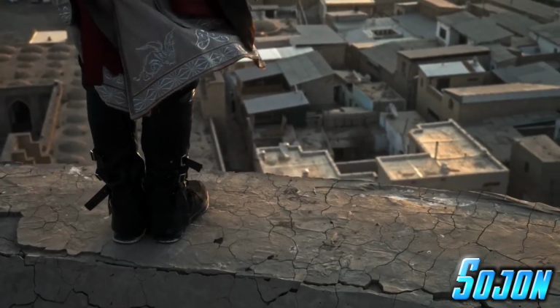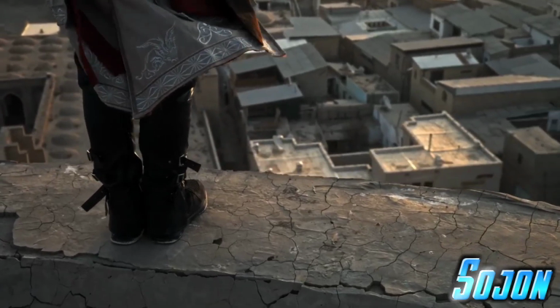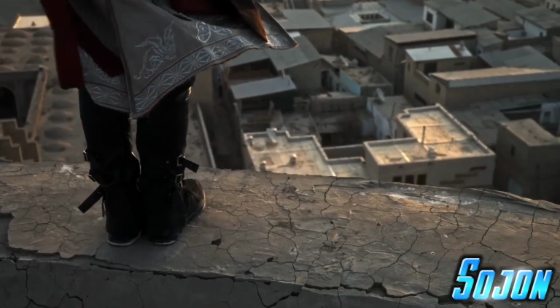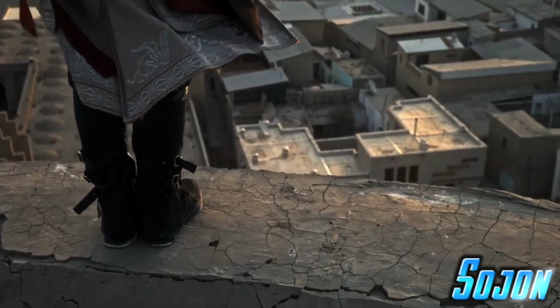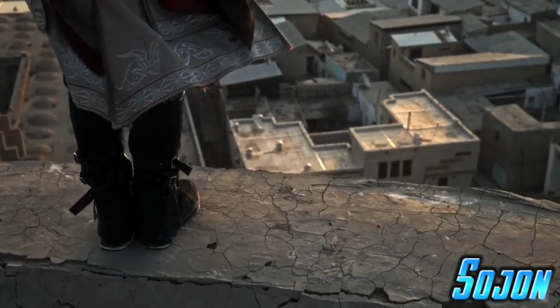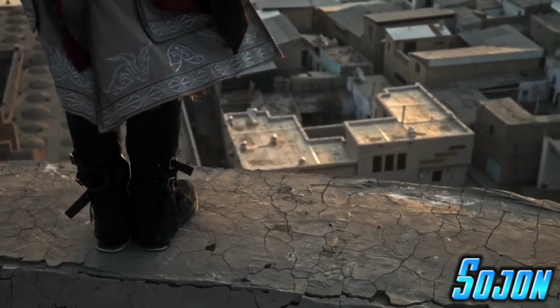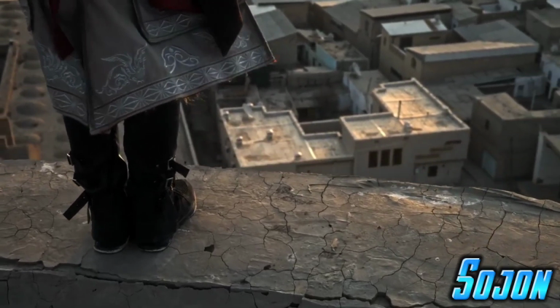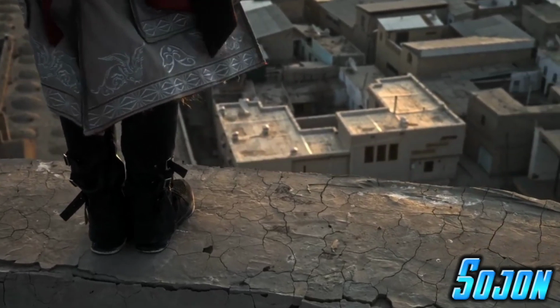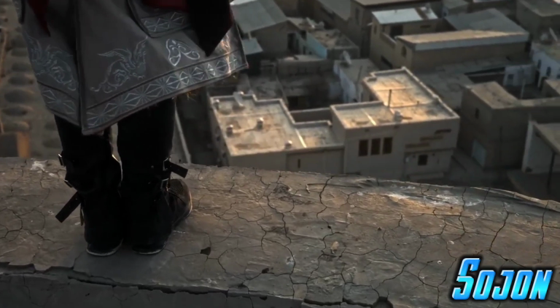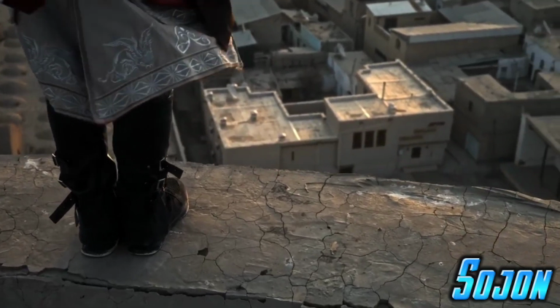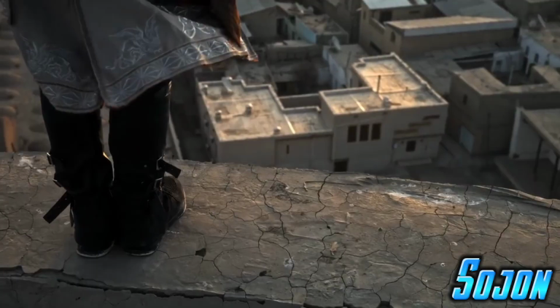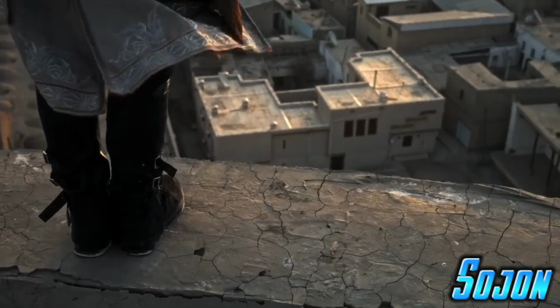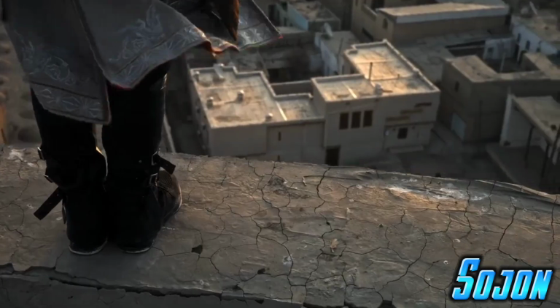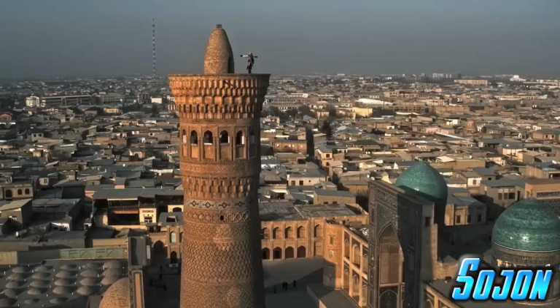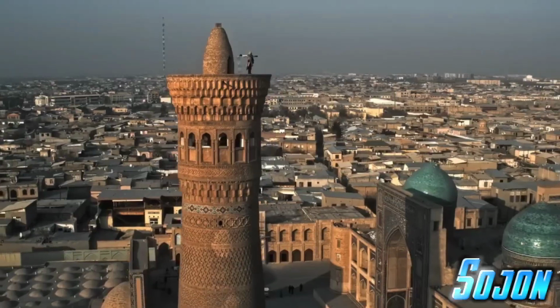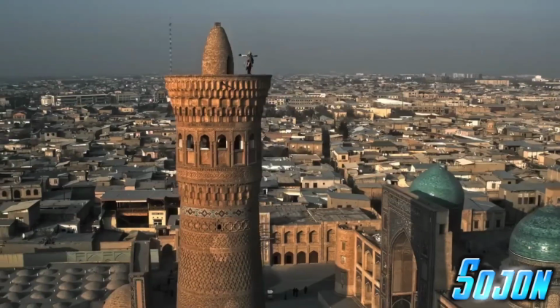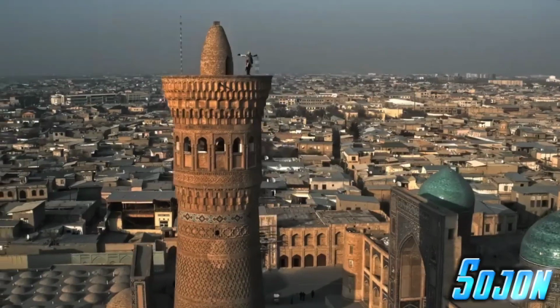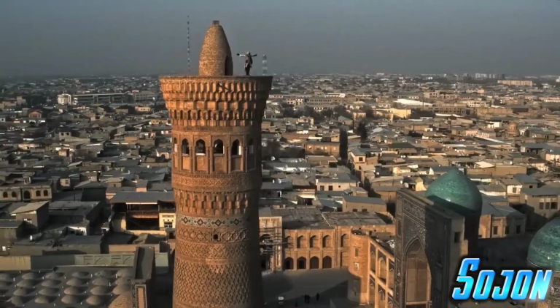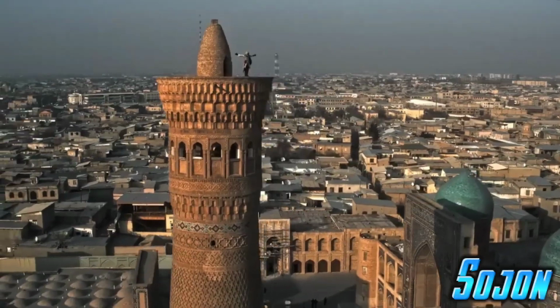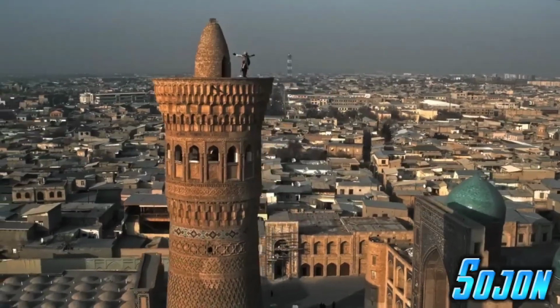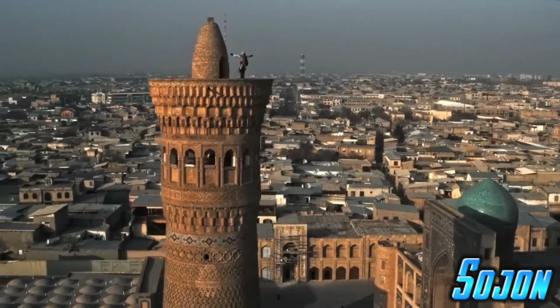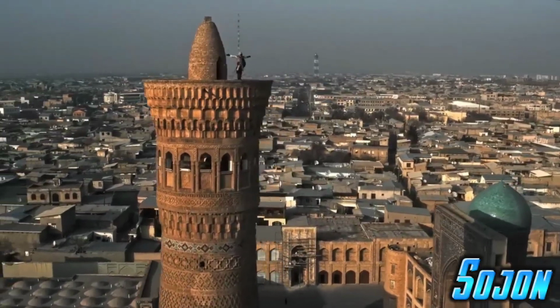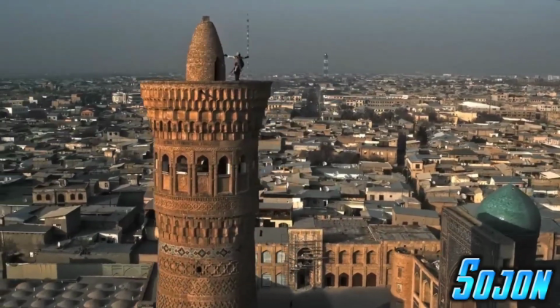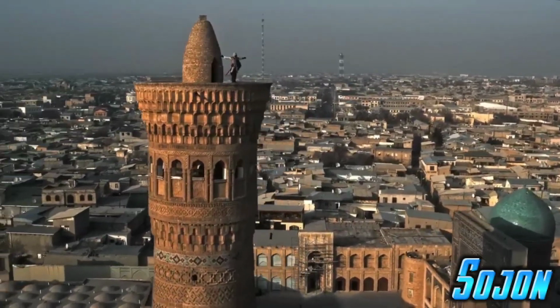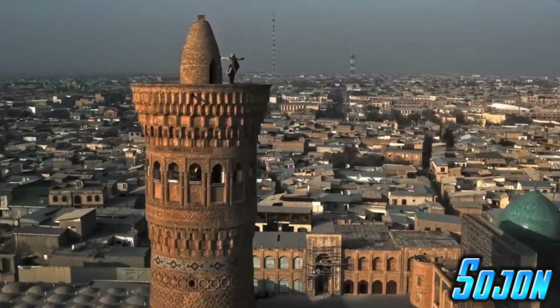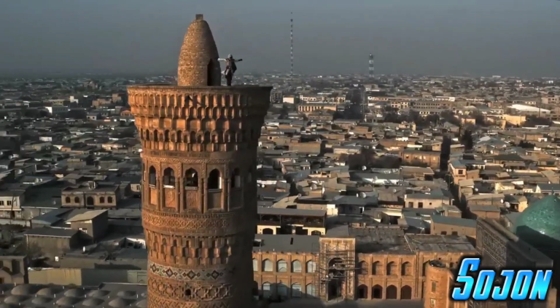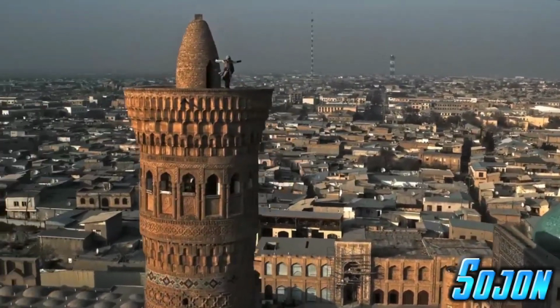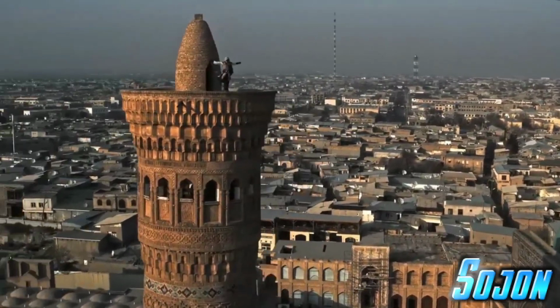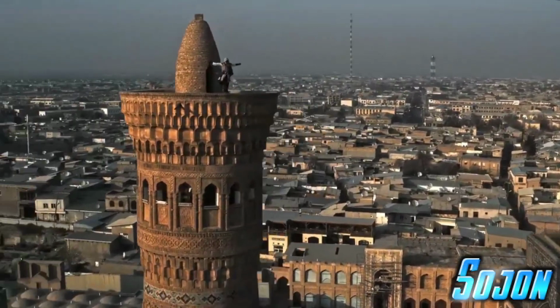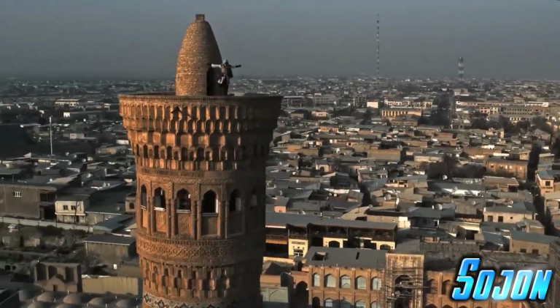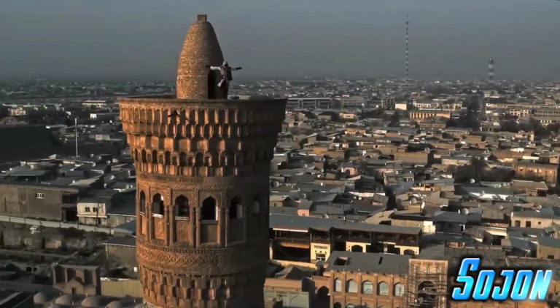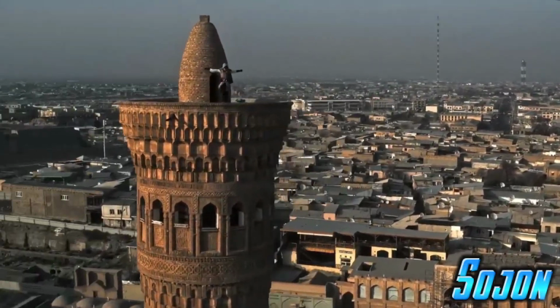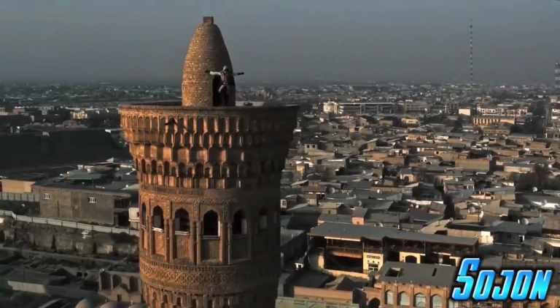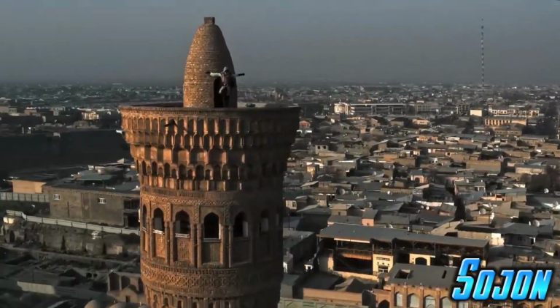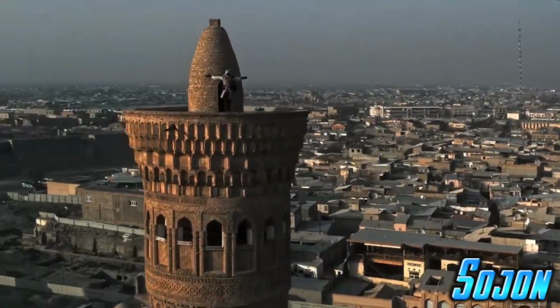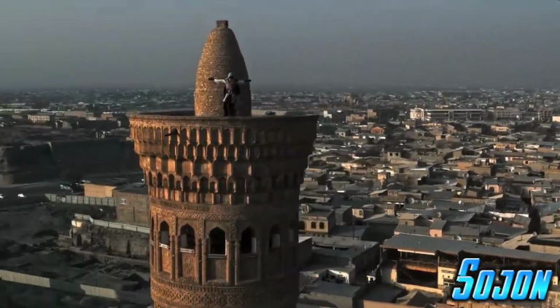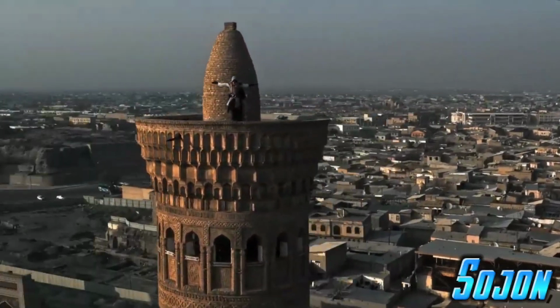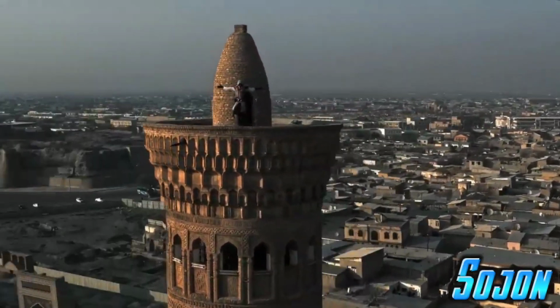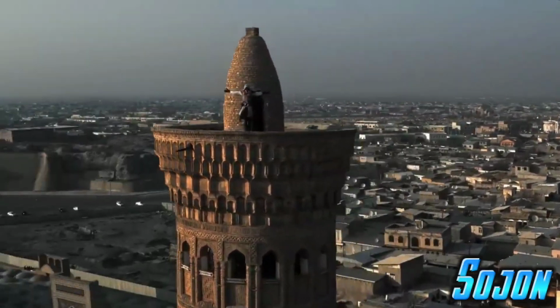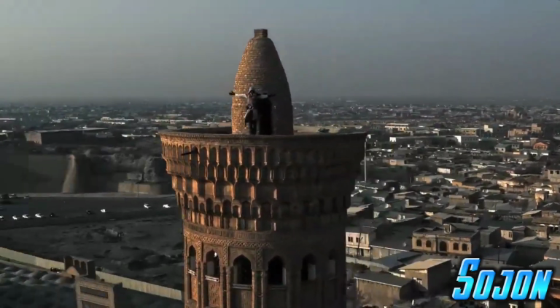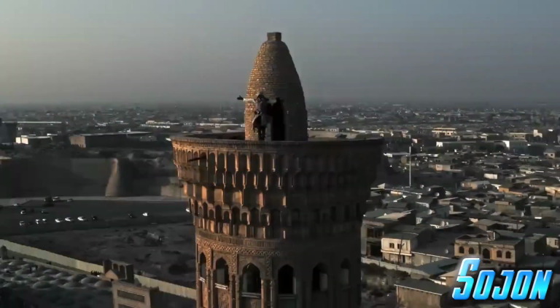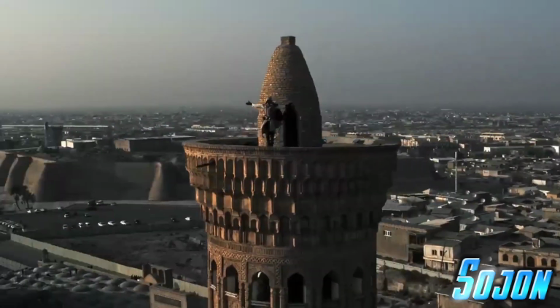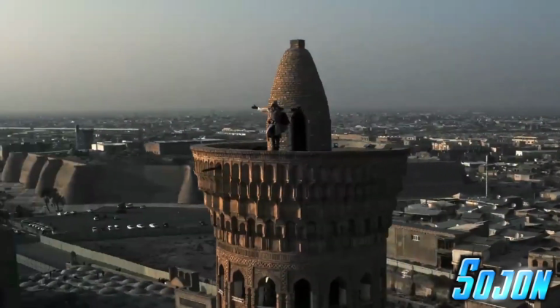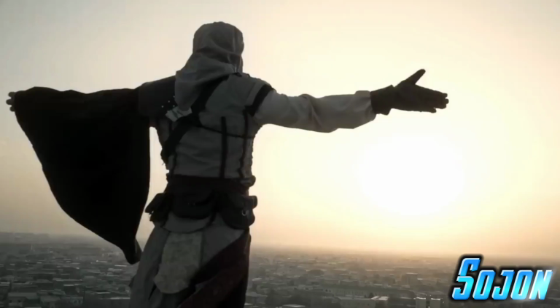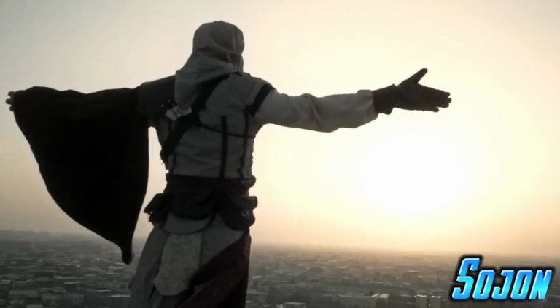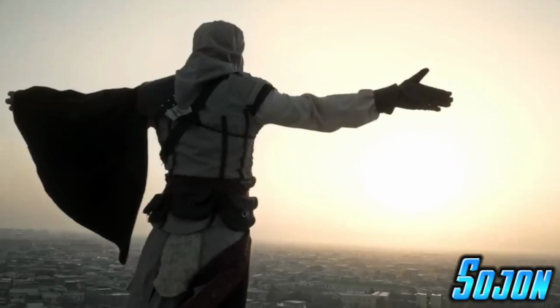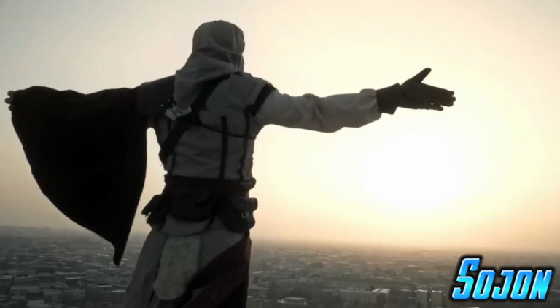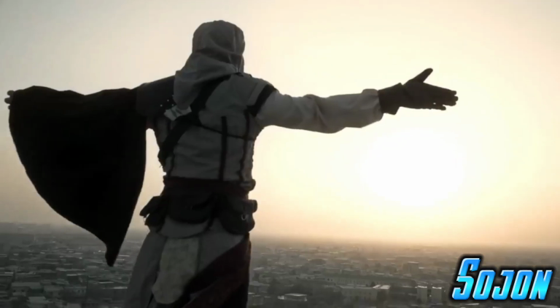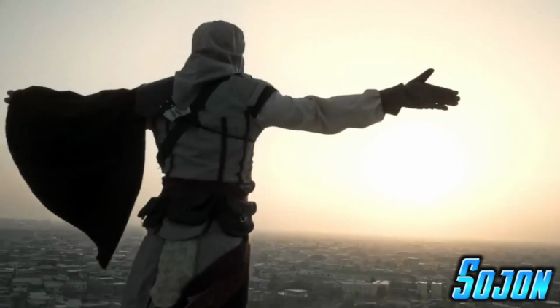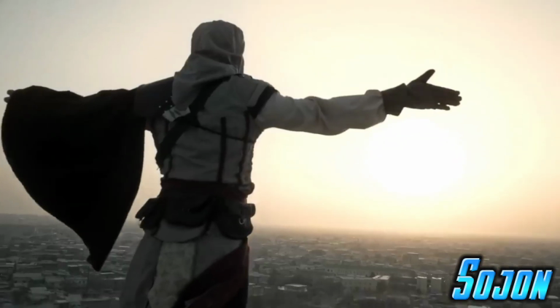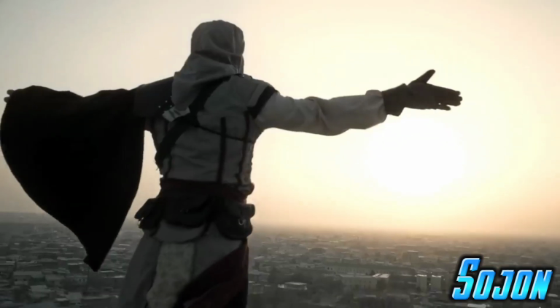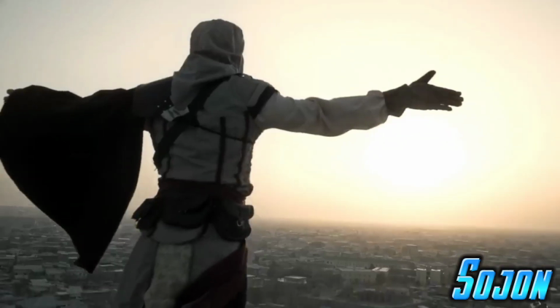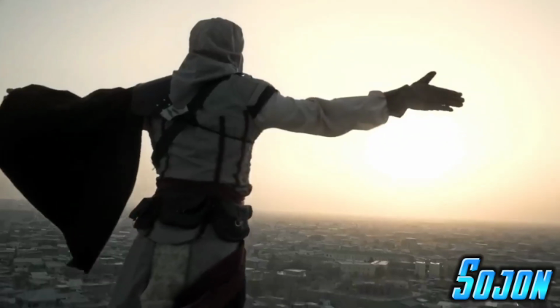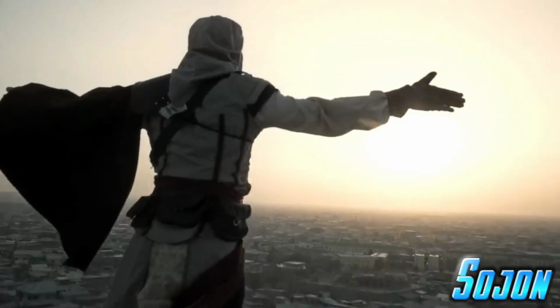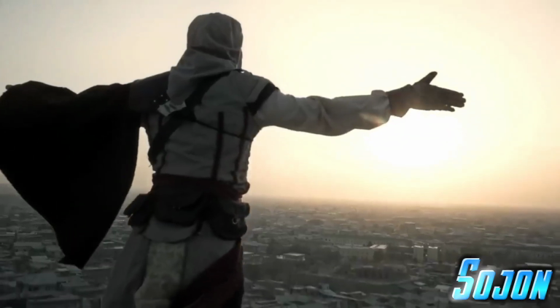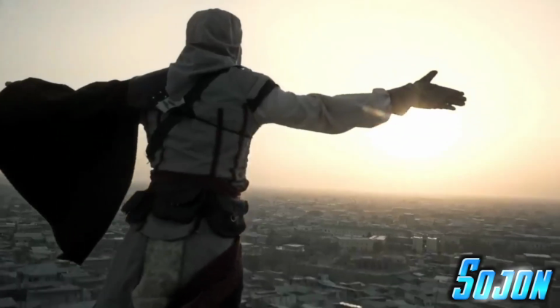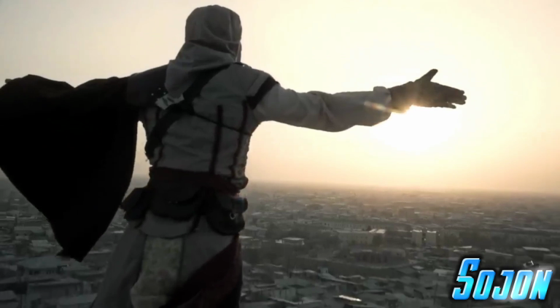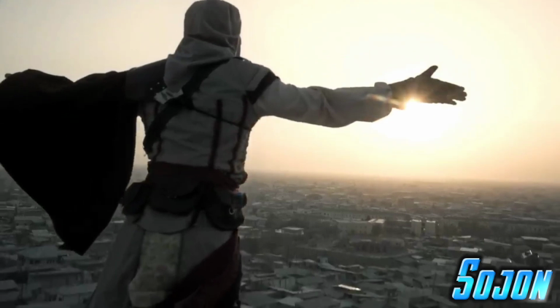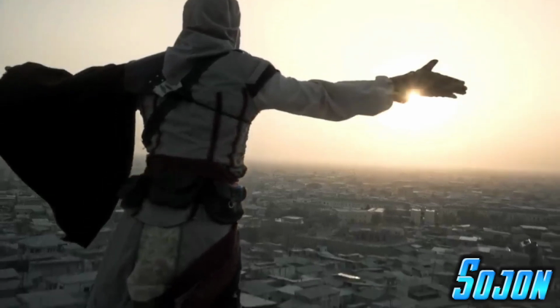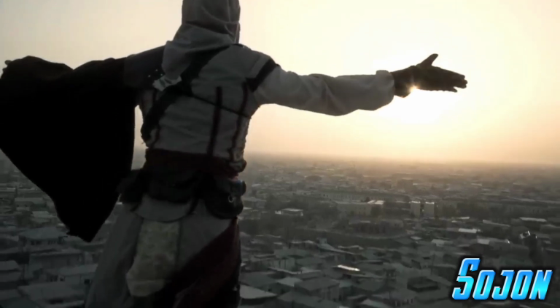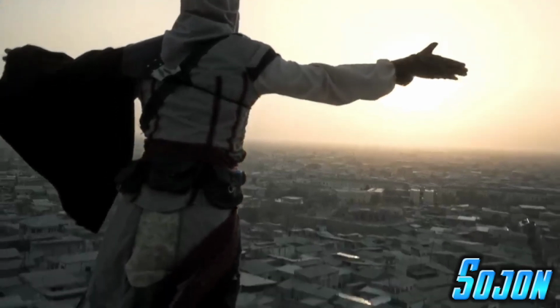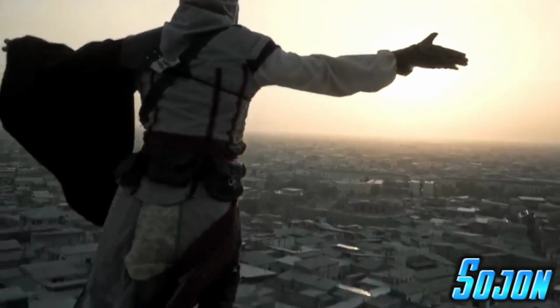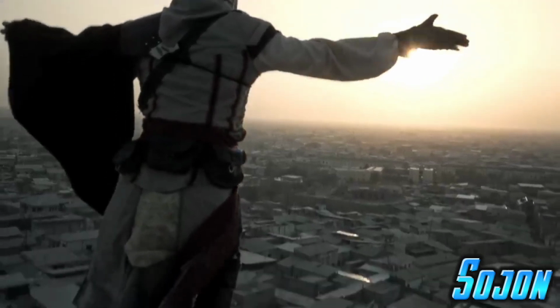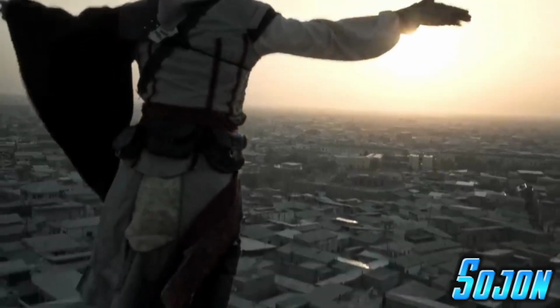My name is Ezio Auditore da Firenze. Like my father before me, I am an assassin.